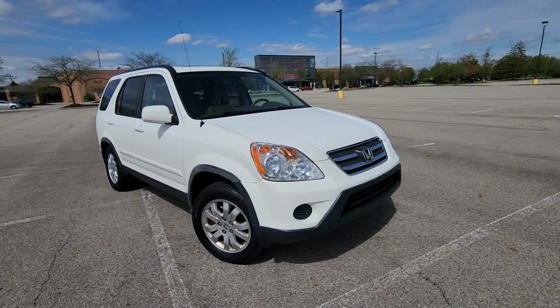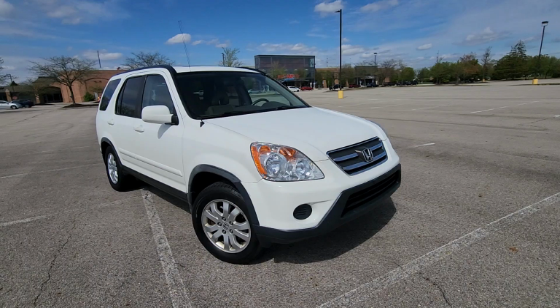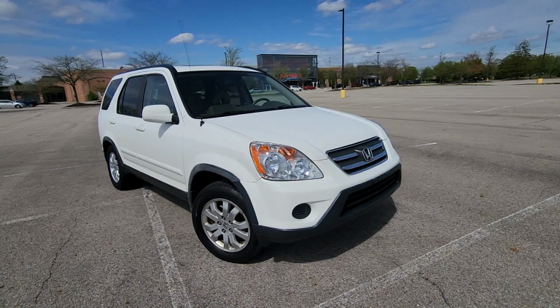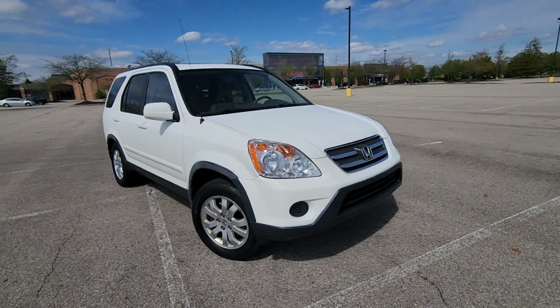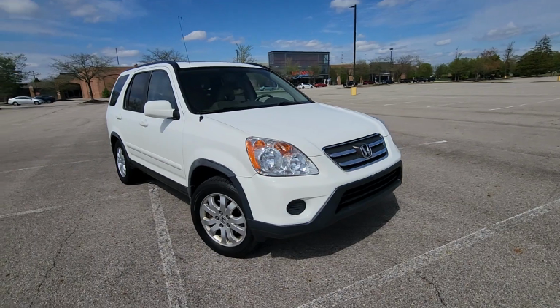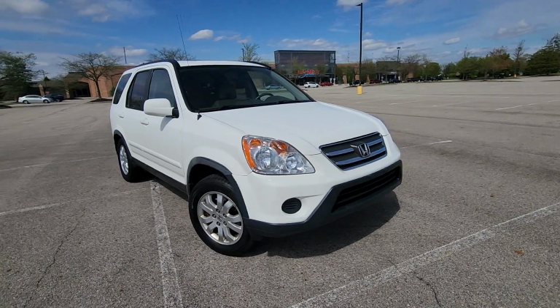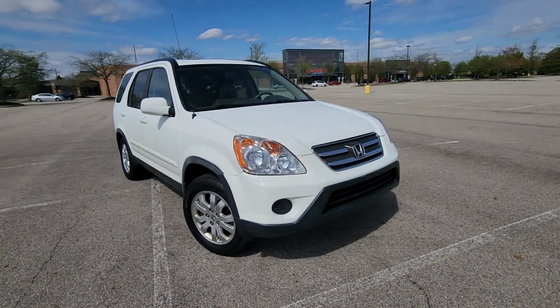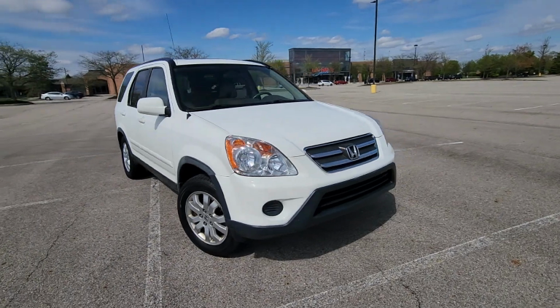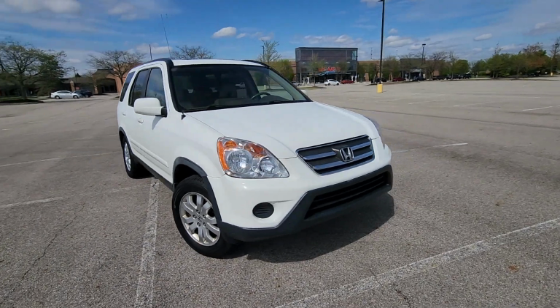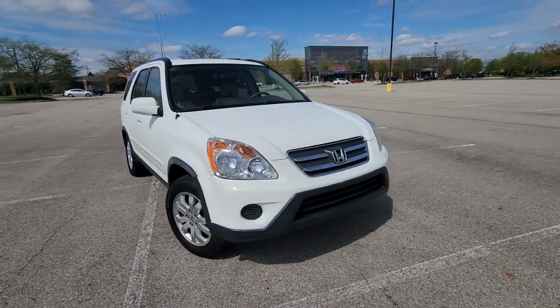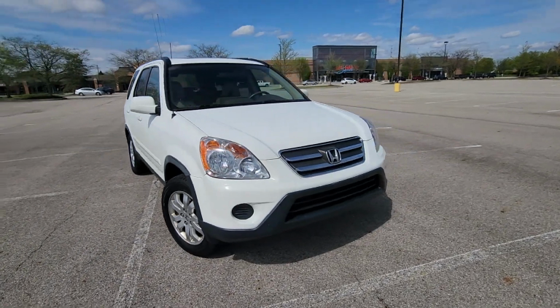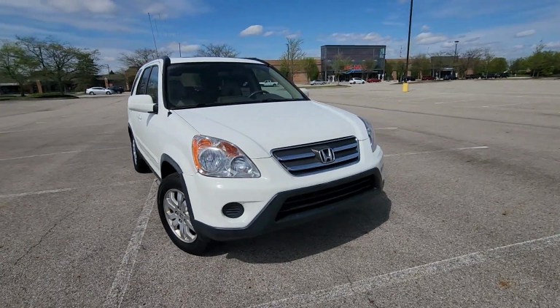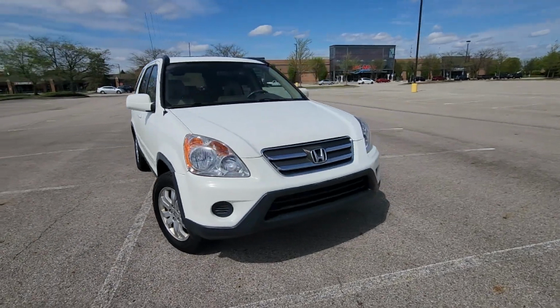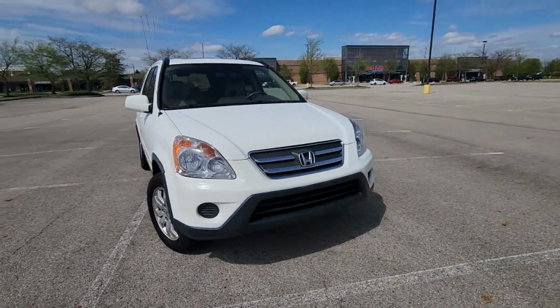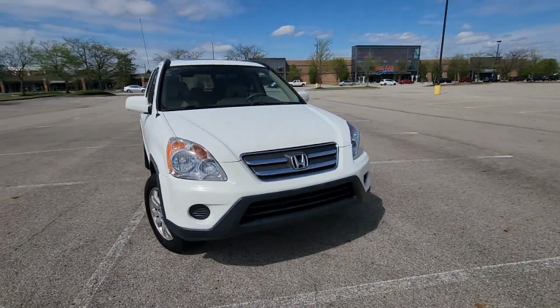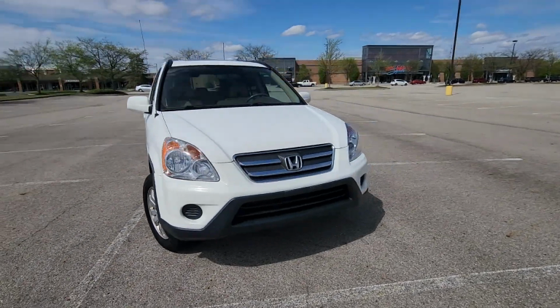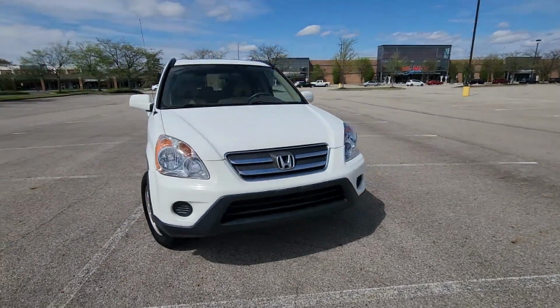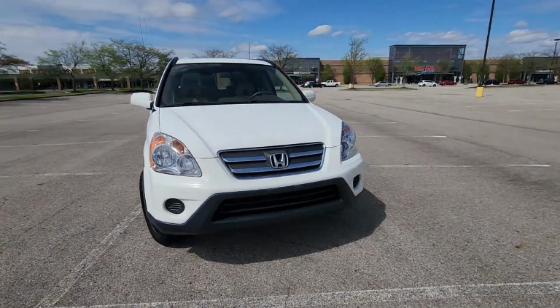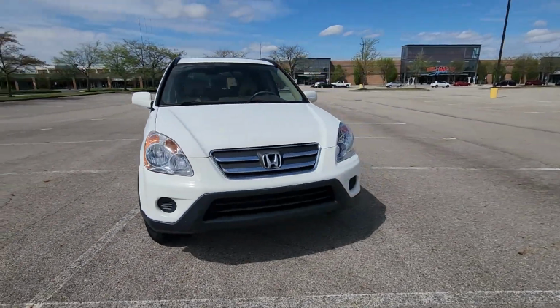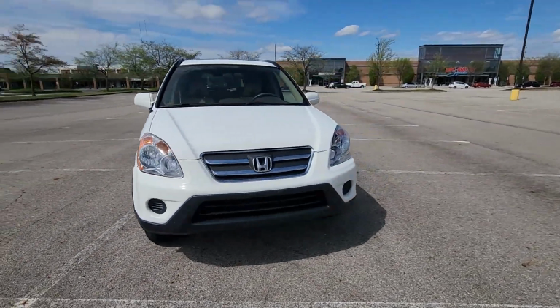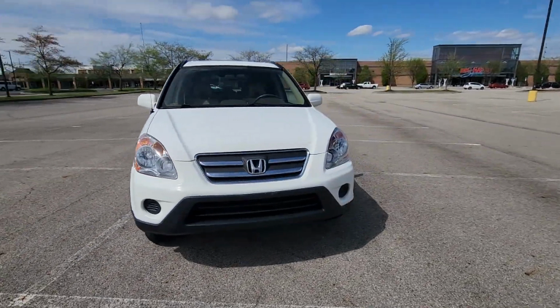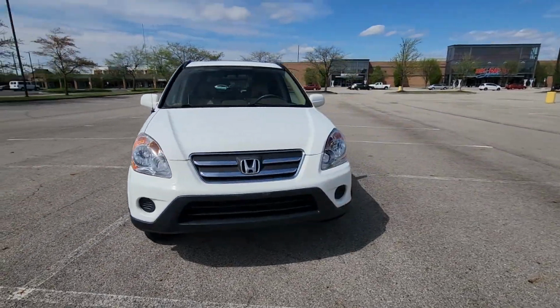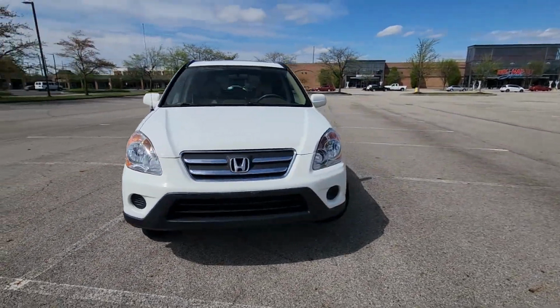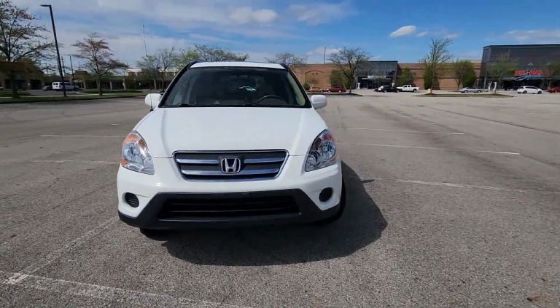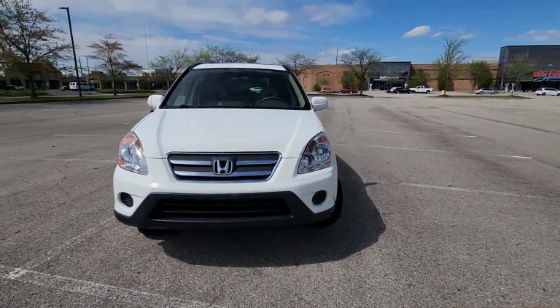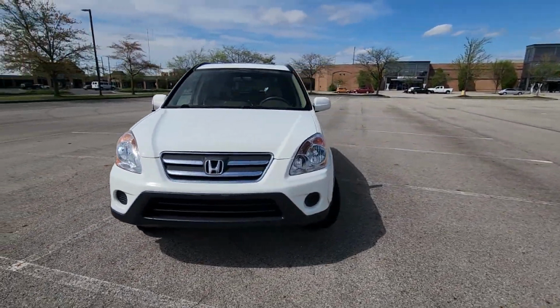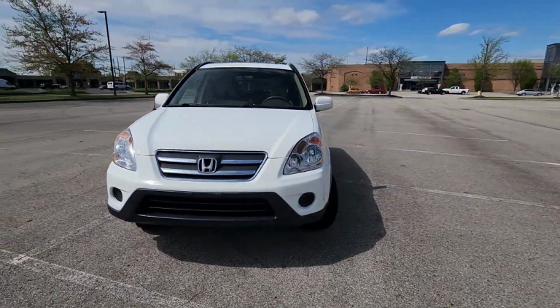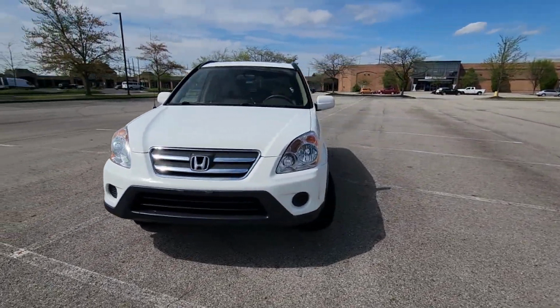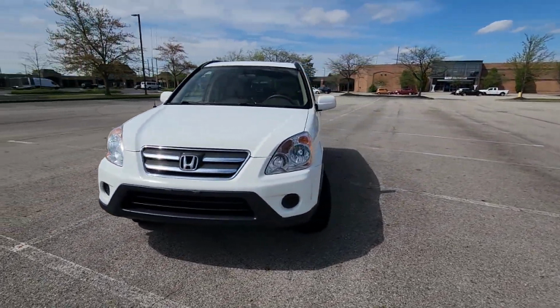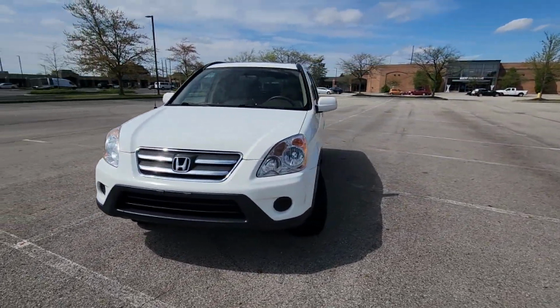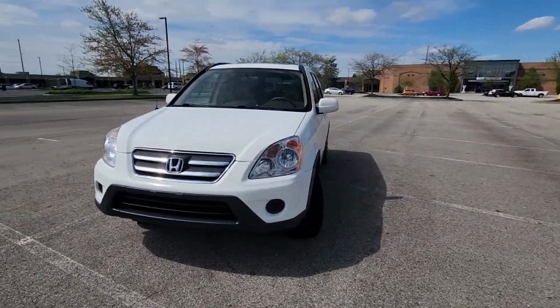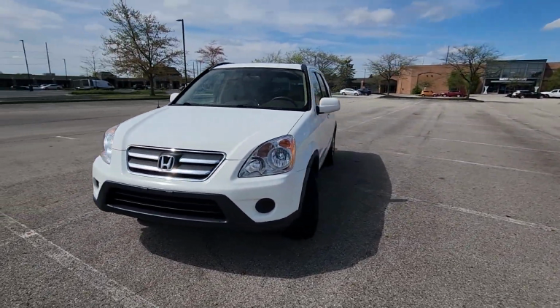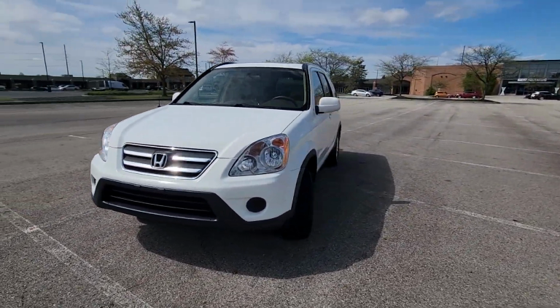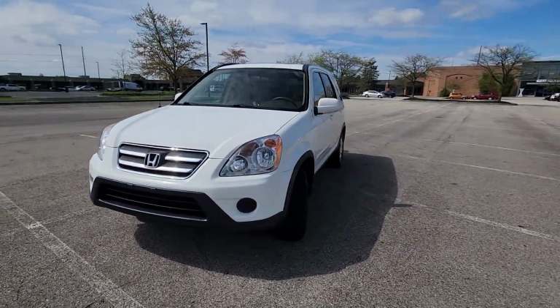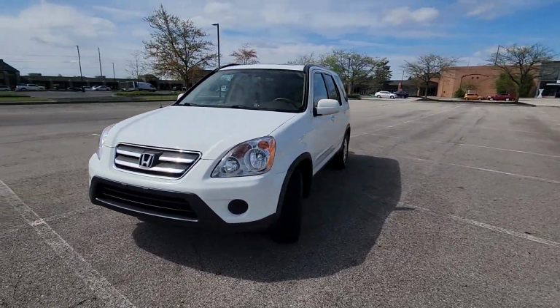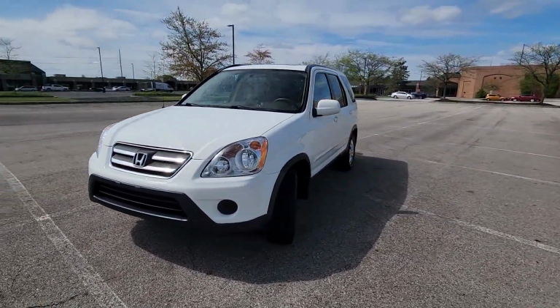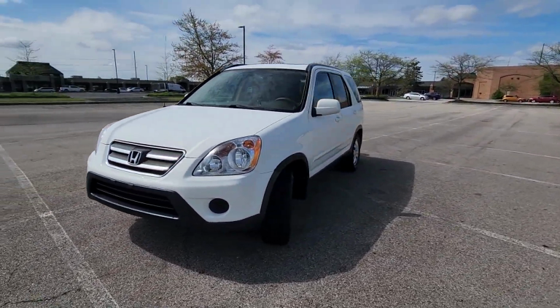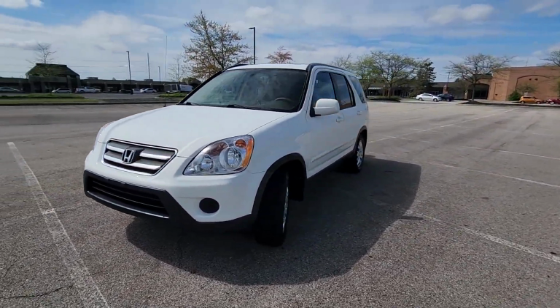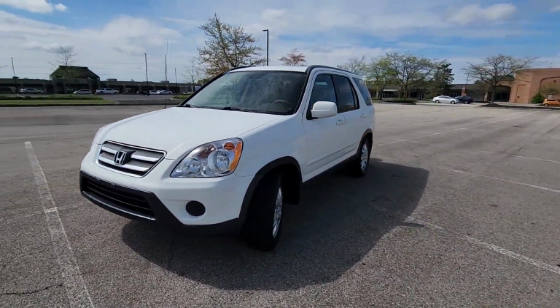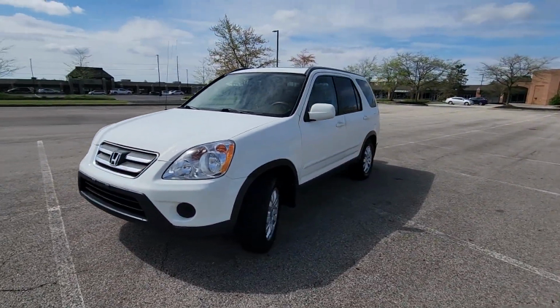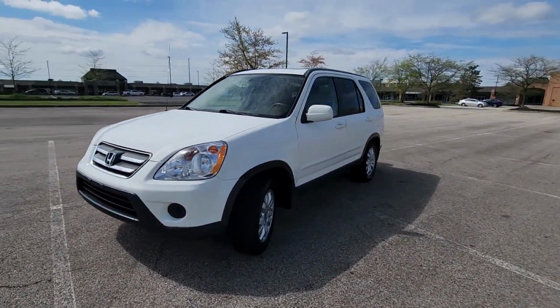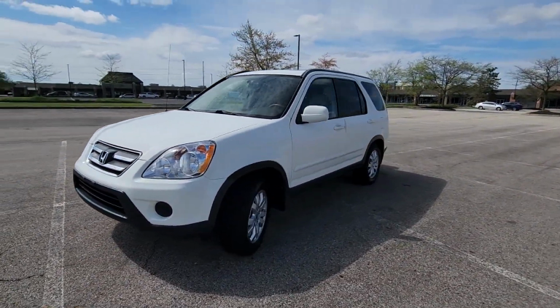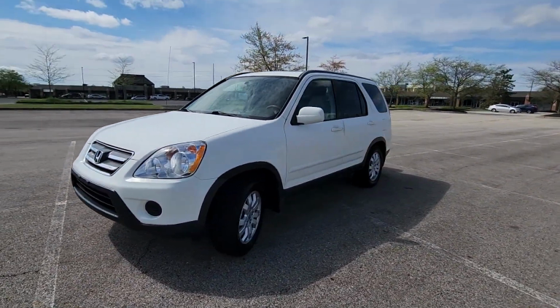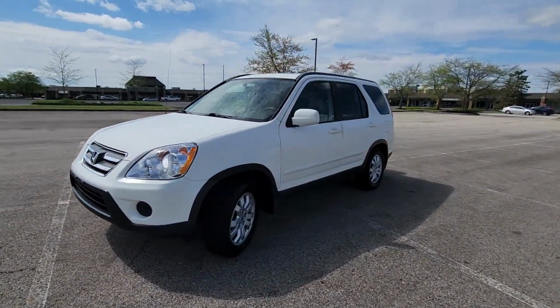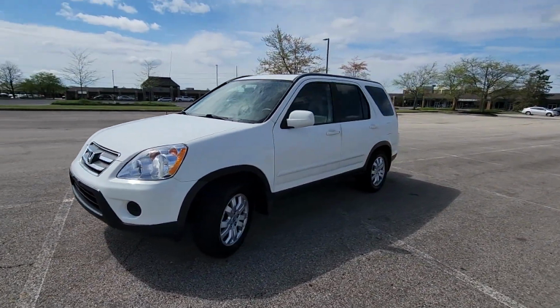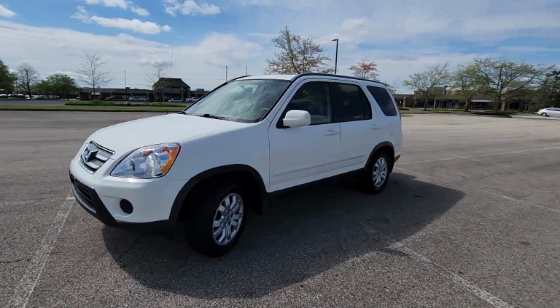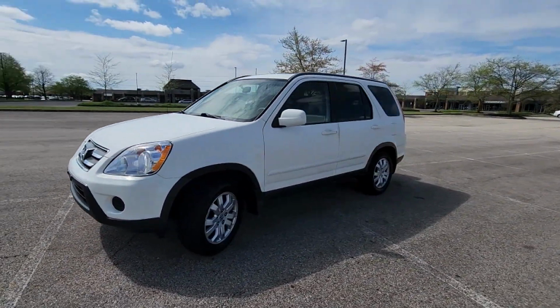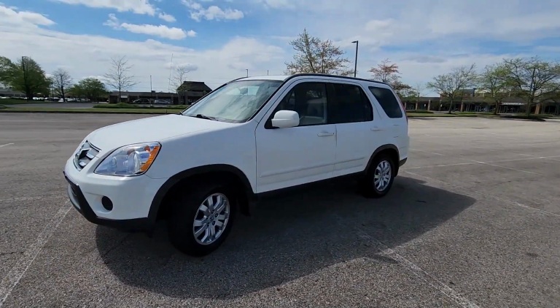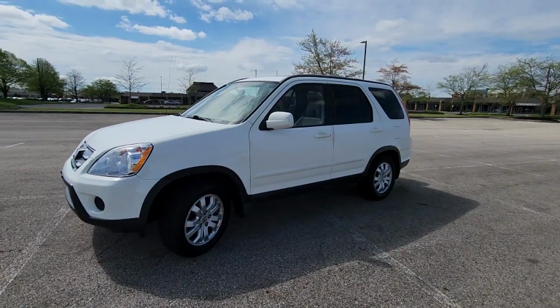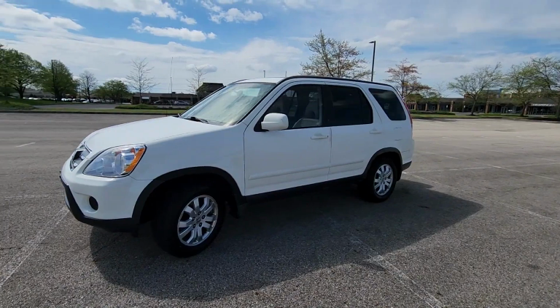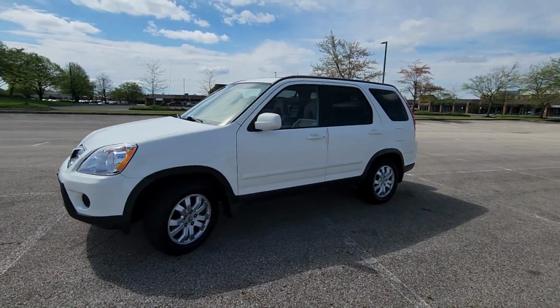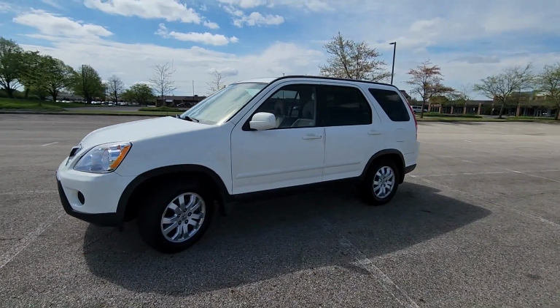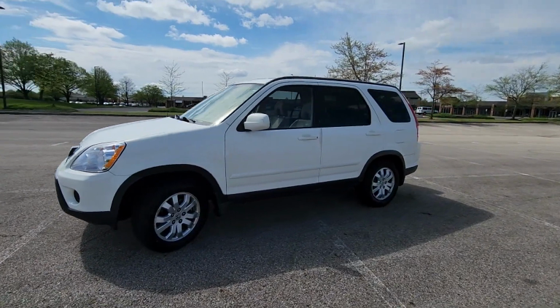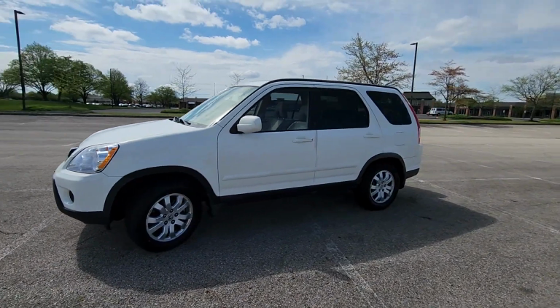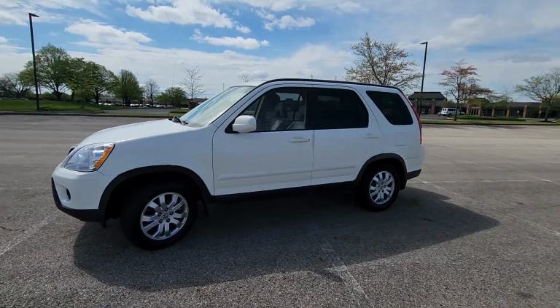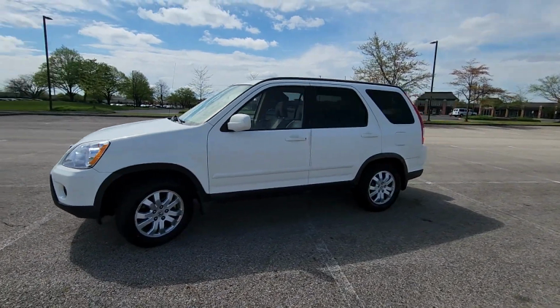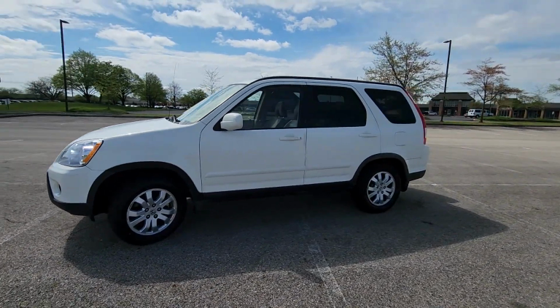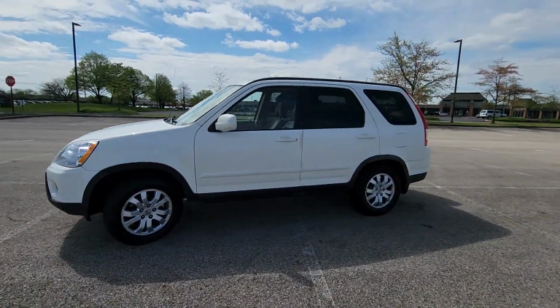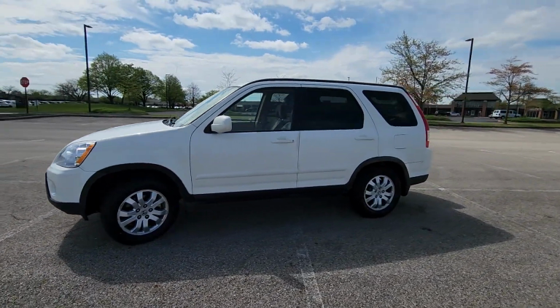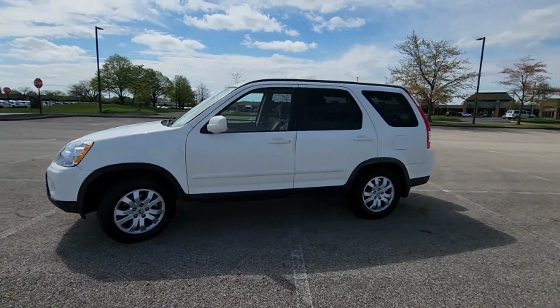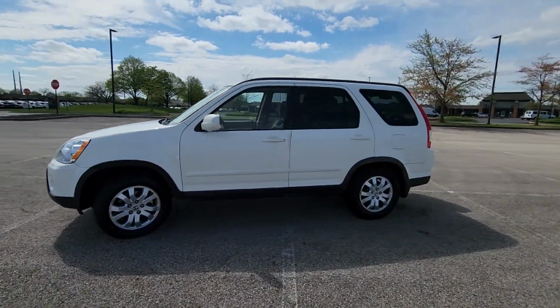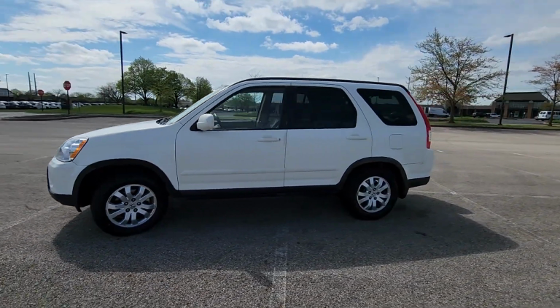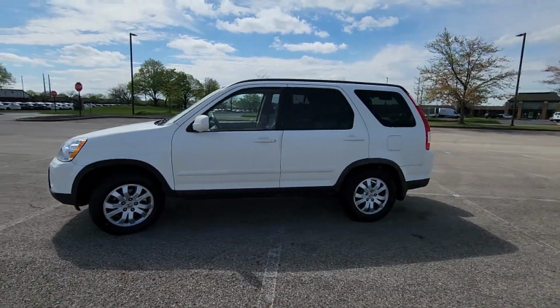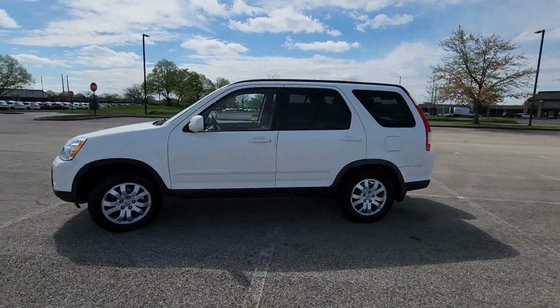2005 Honda CR-V. This SUV offers space as well as power and performance.